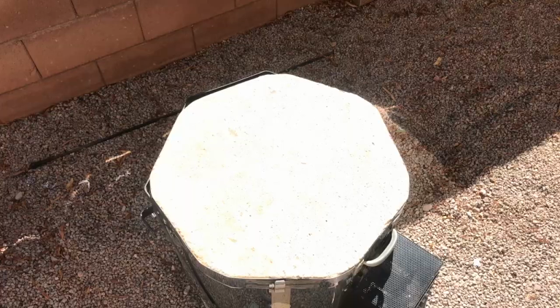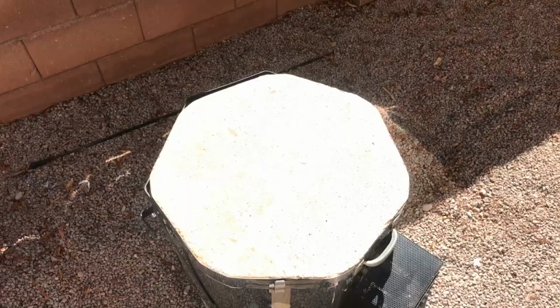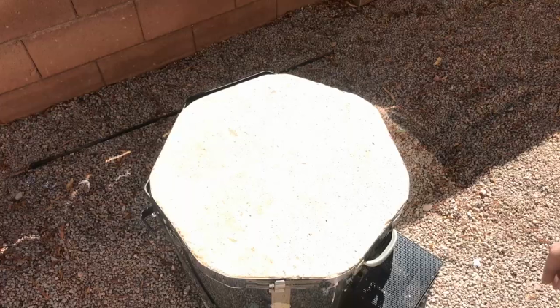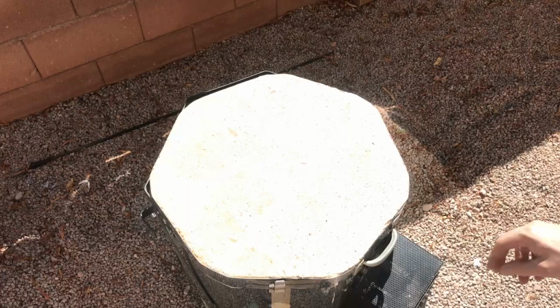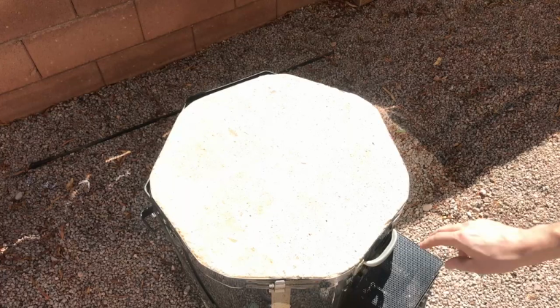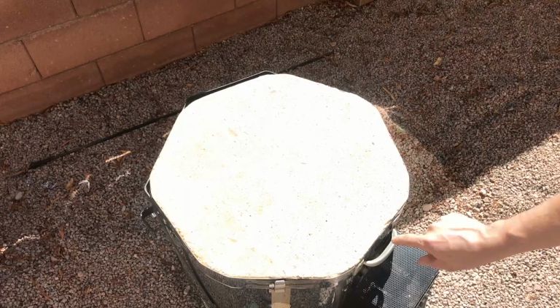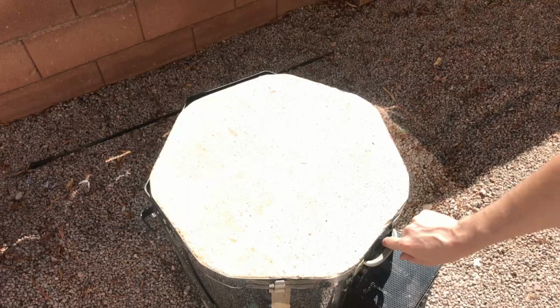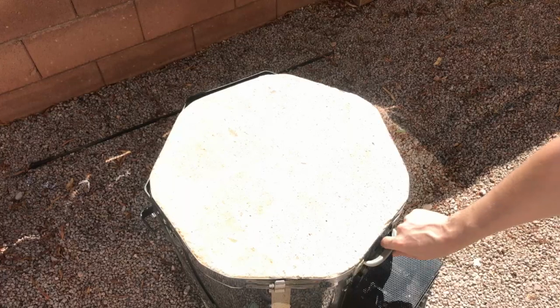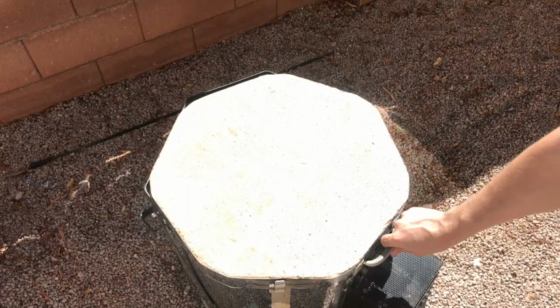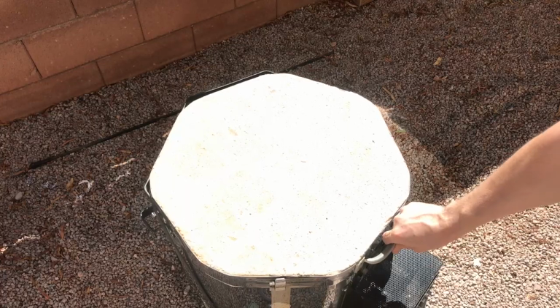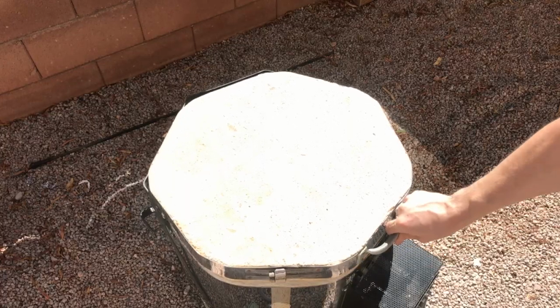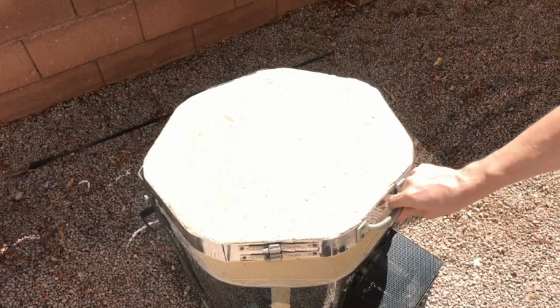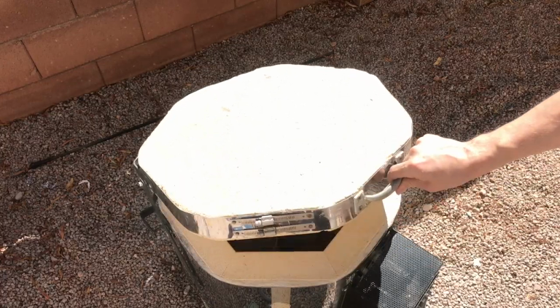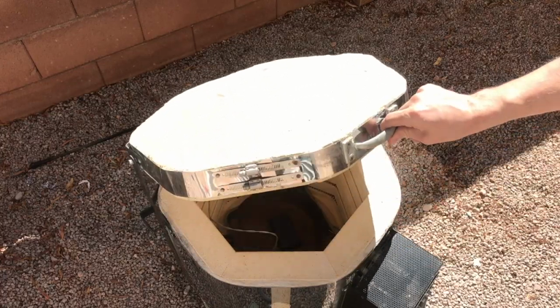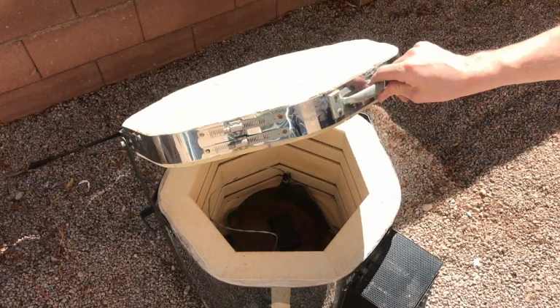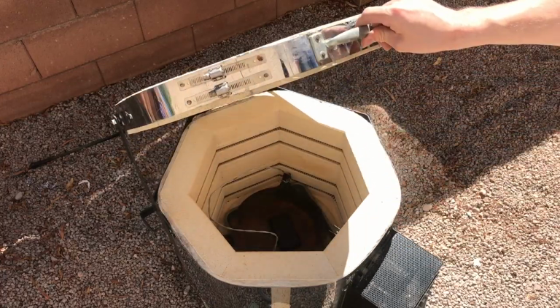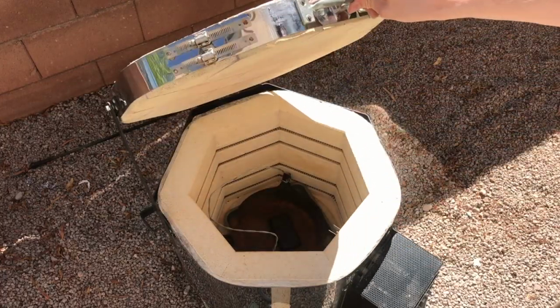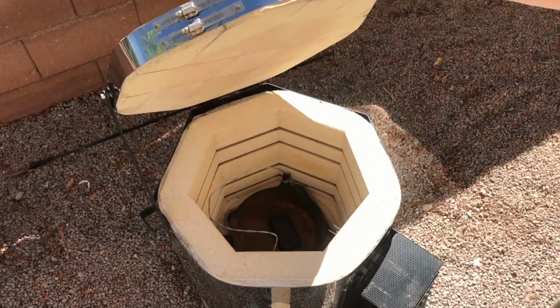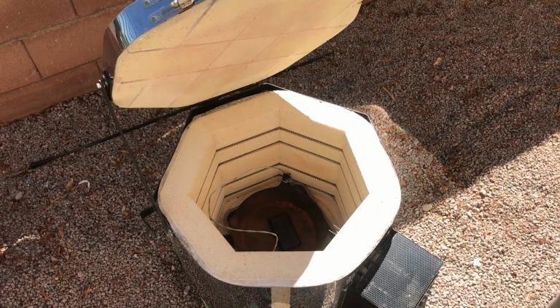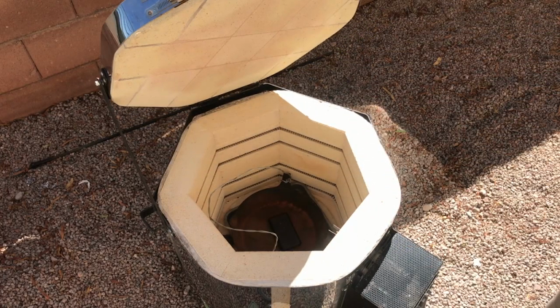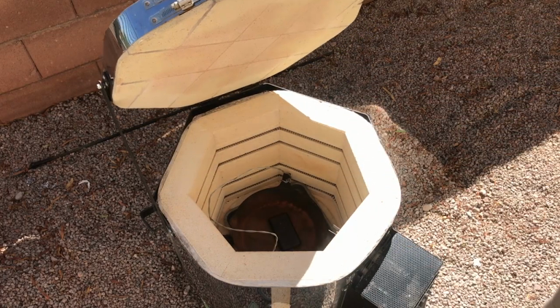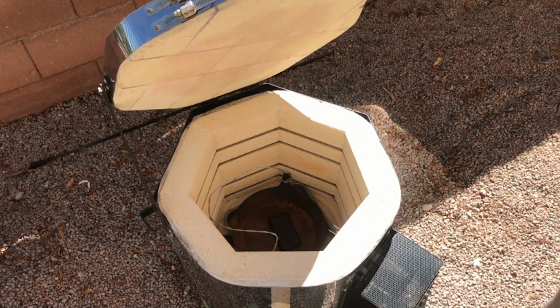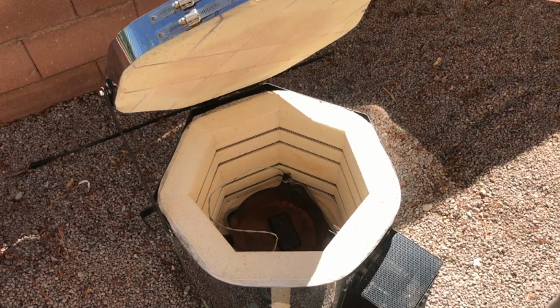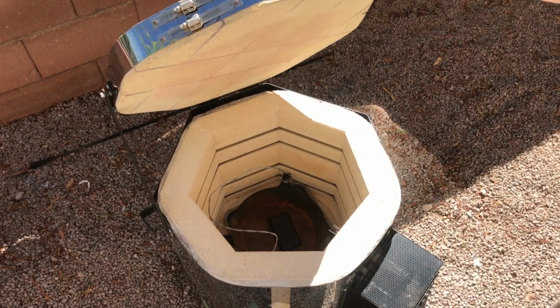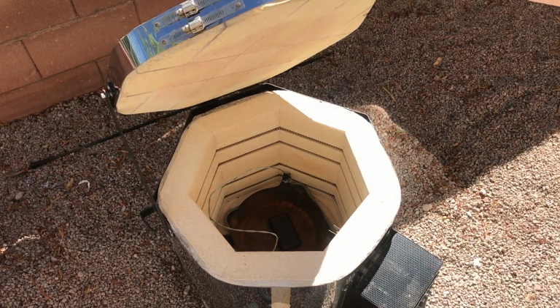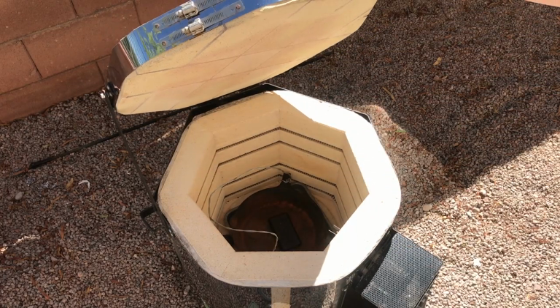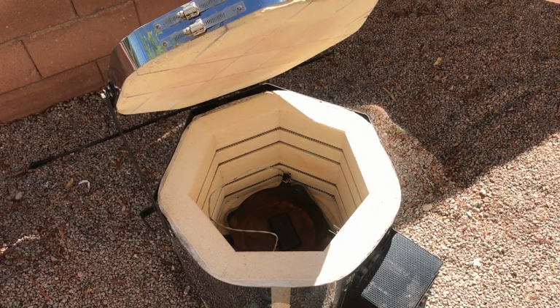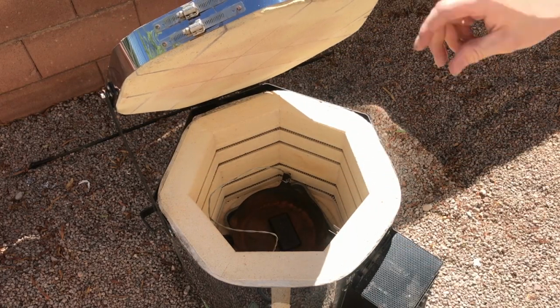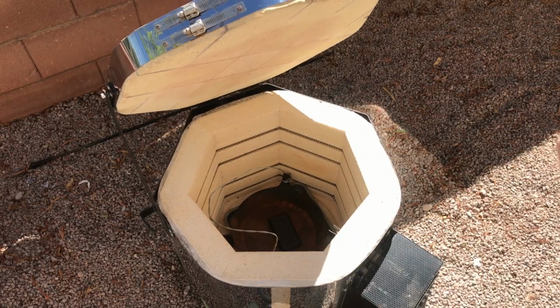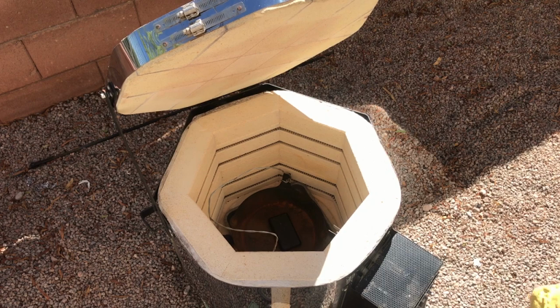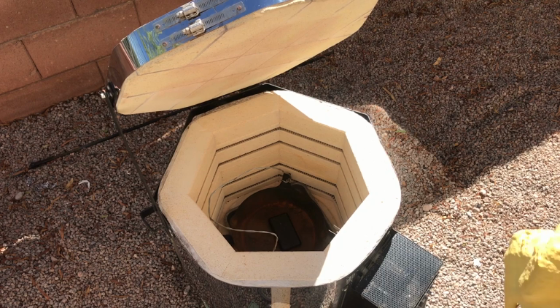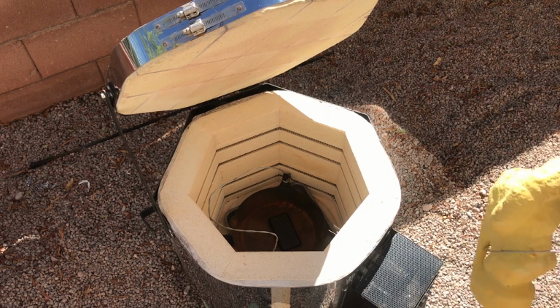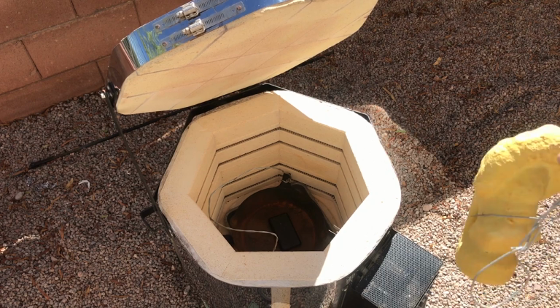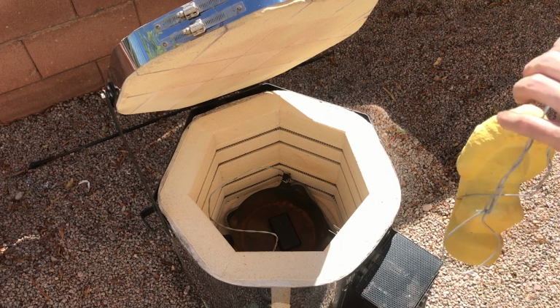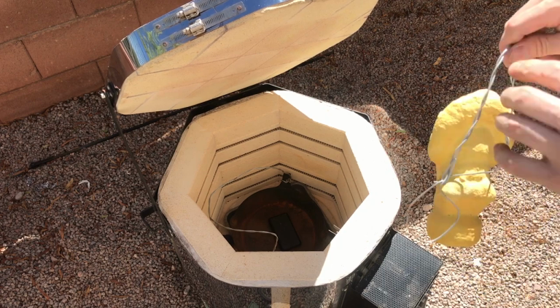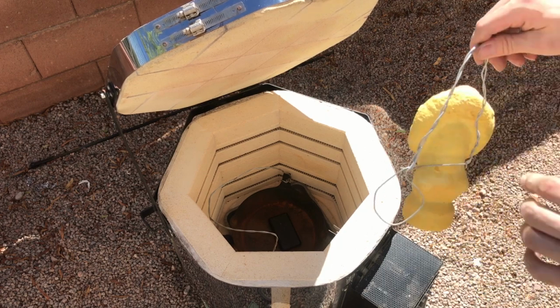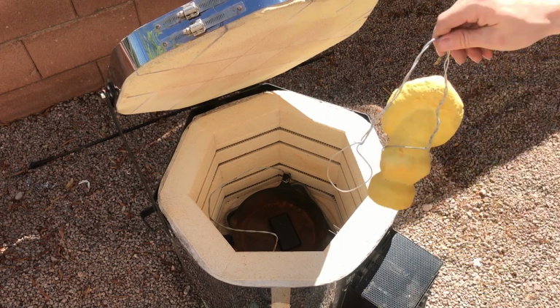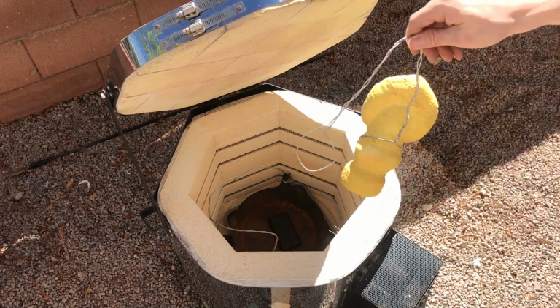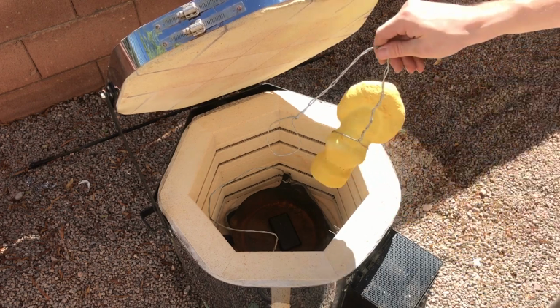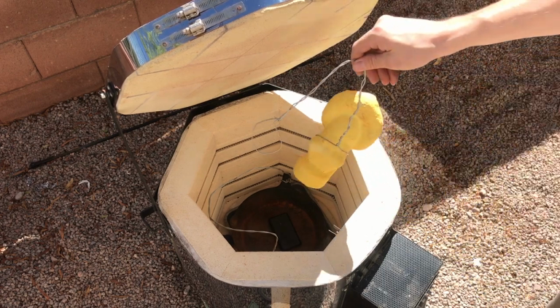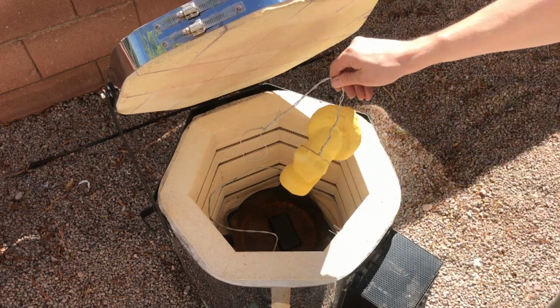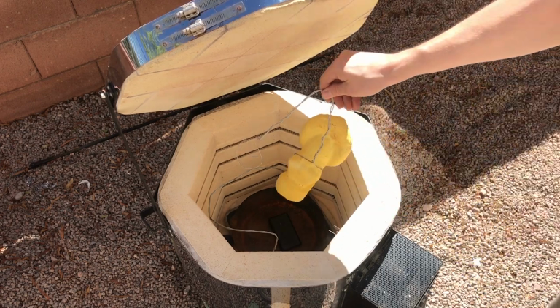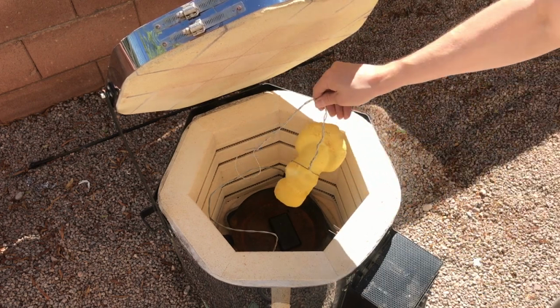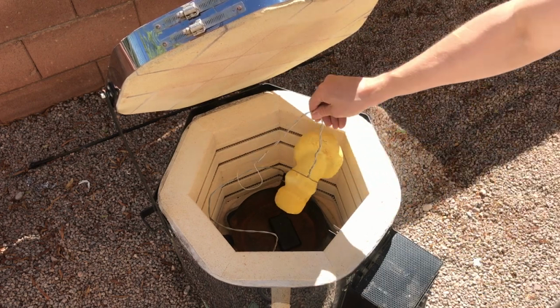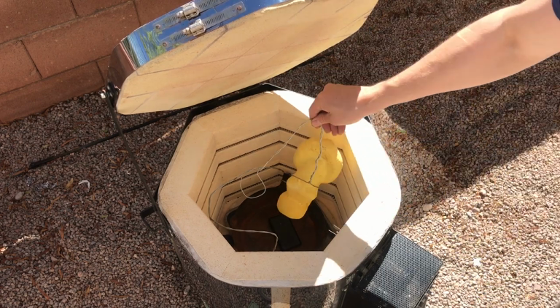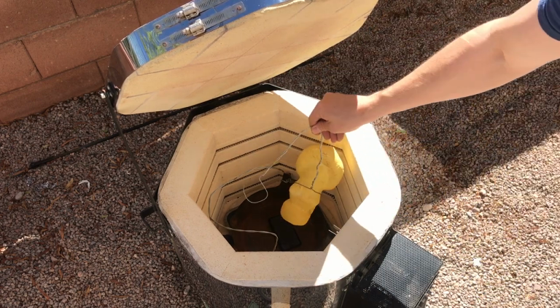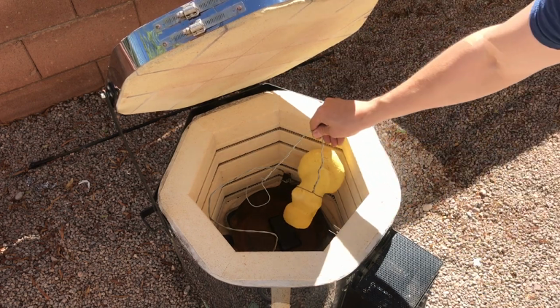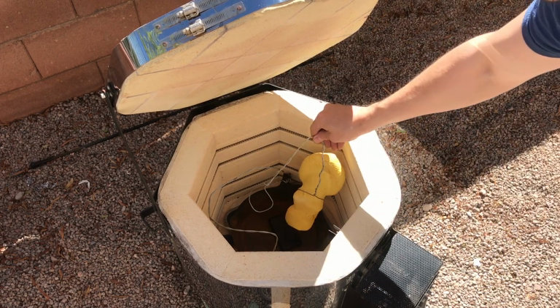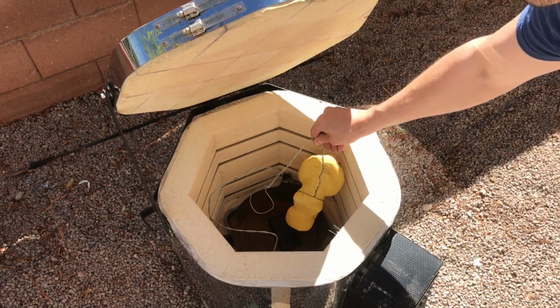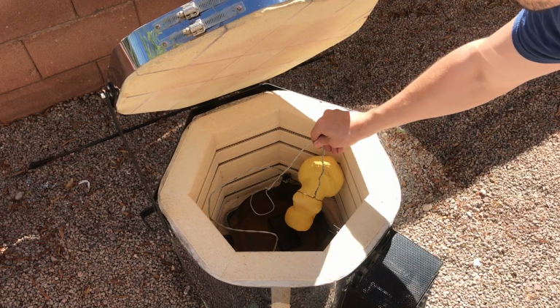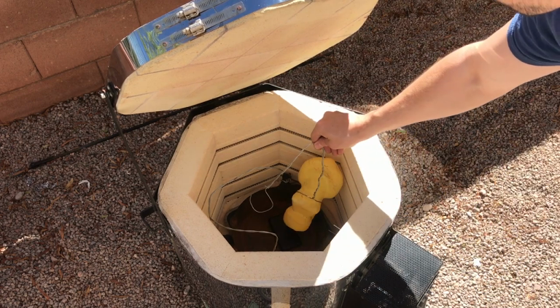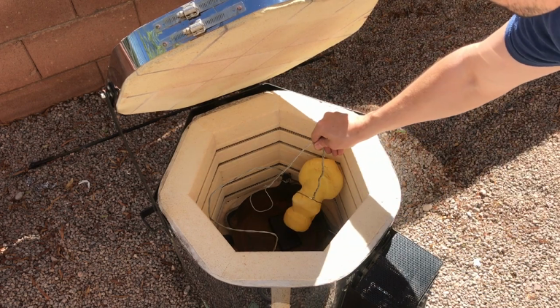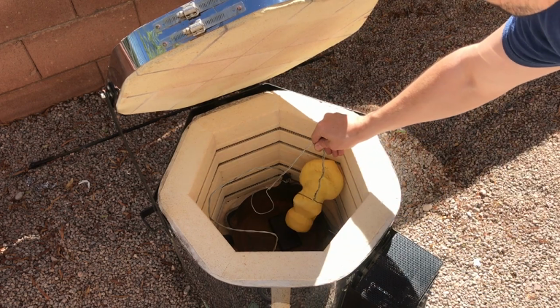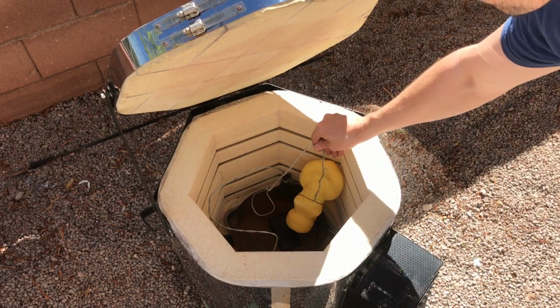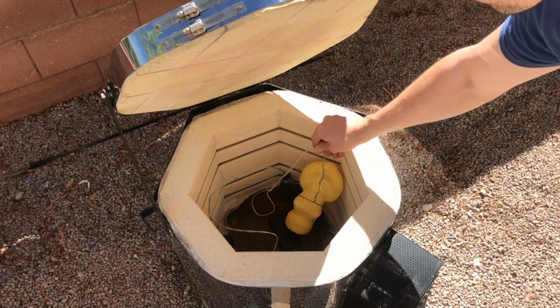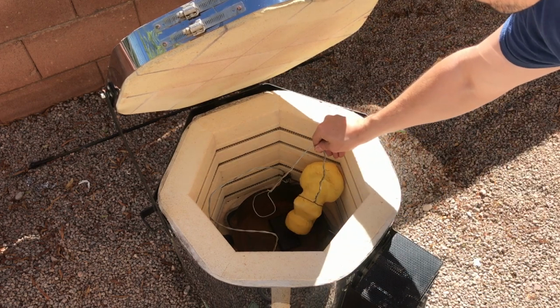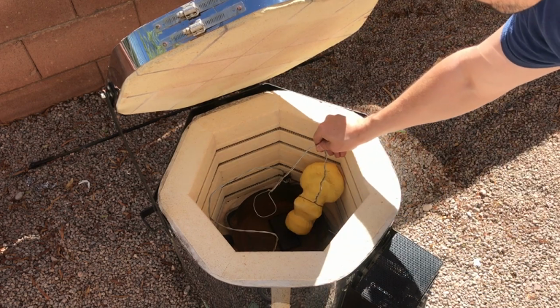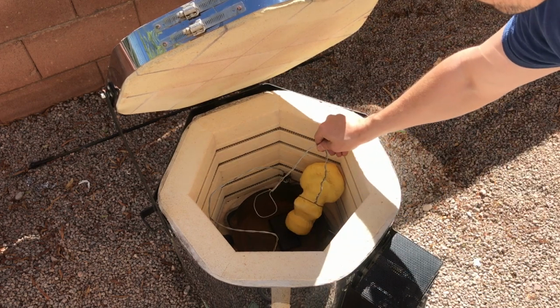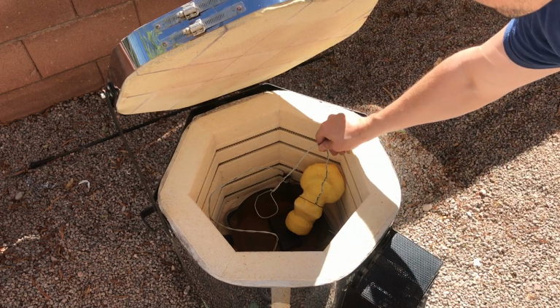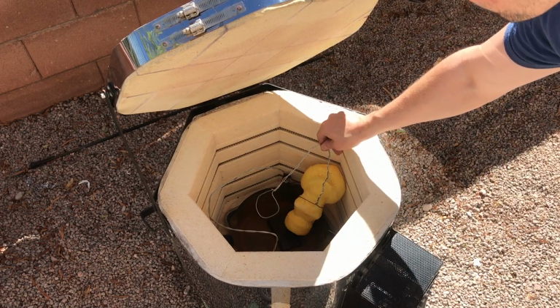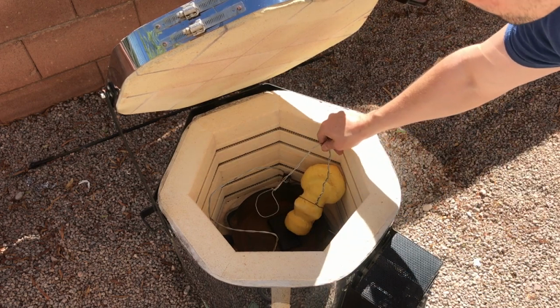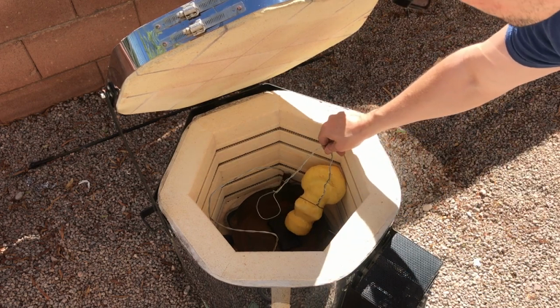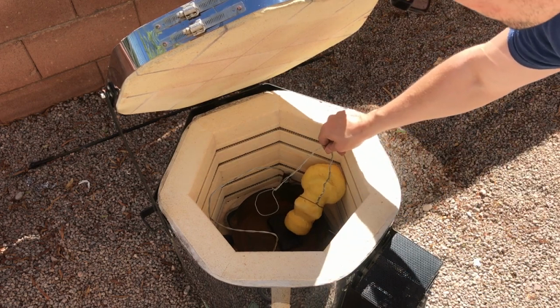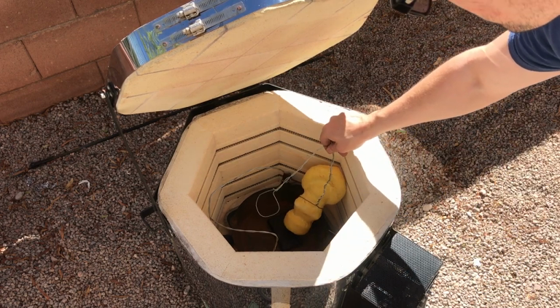I then placed the whole thing in my kiln and after about 40 minutes I opened it up and pulled out the bulk of the molten plastic which had dripped out of the ceramic shell.